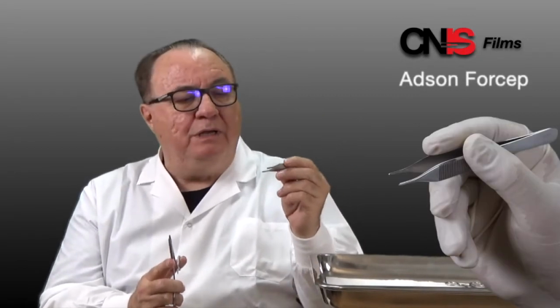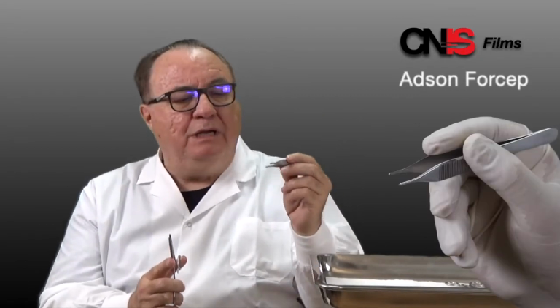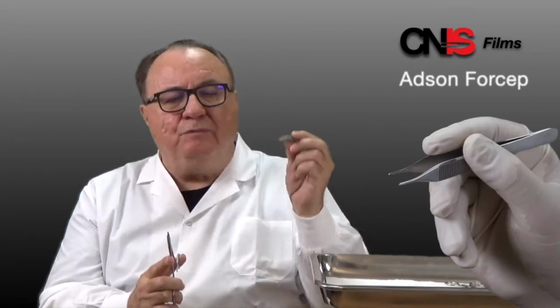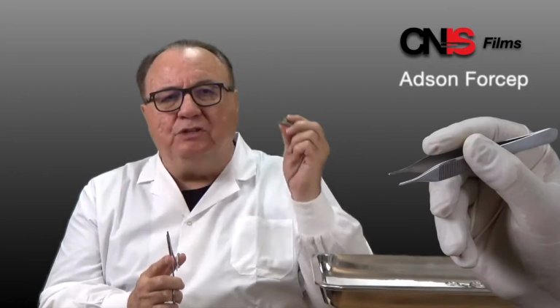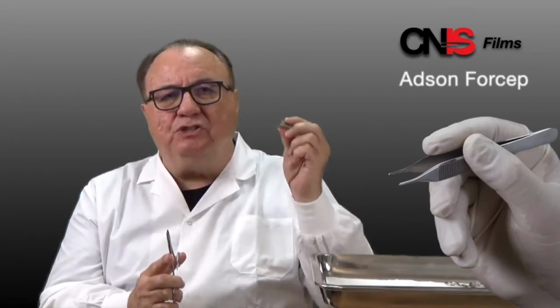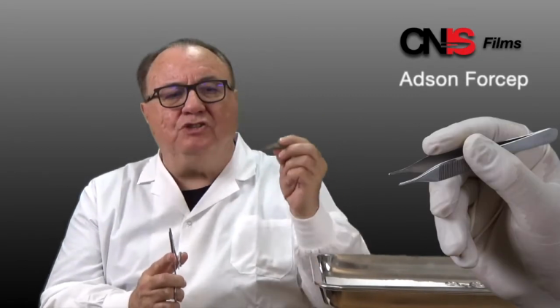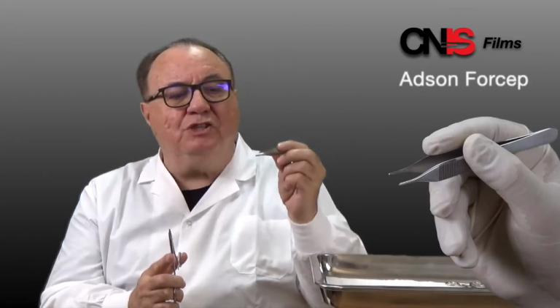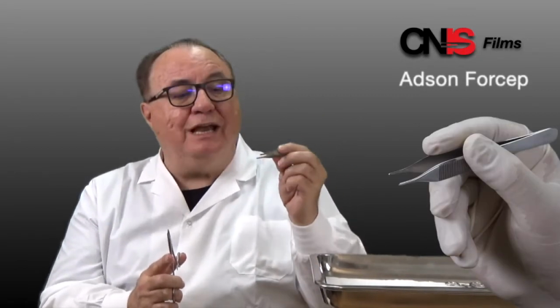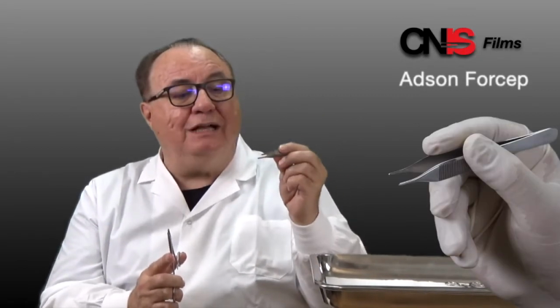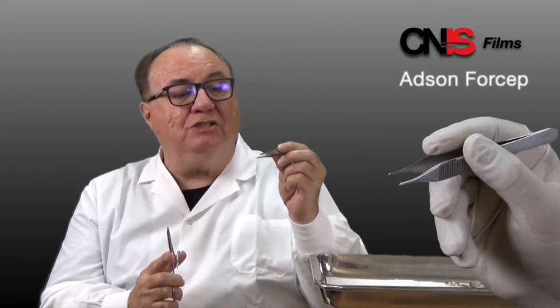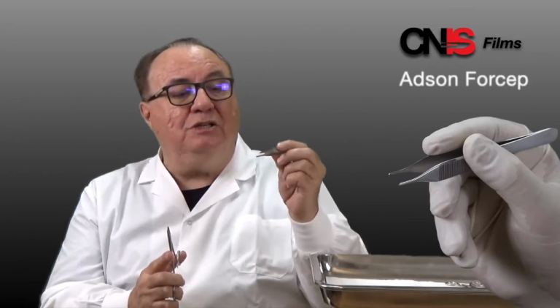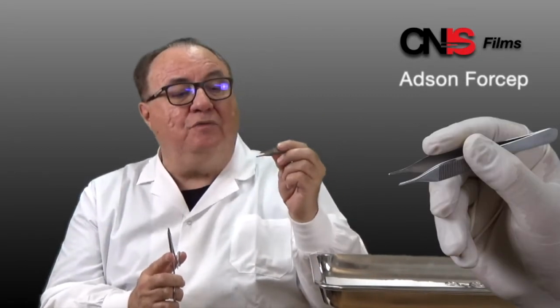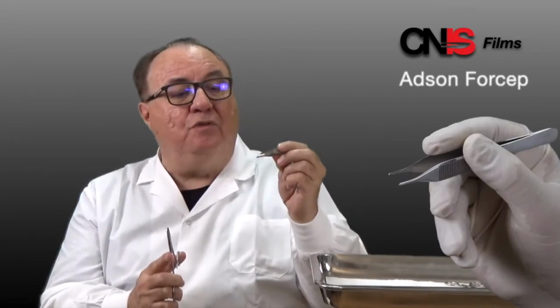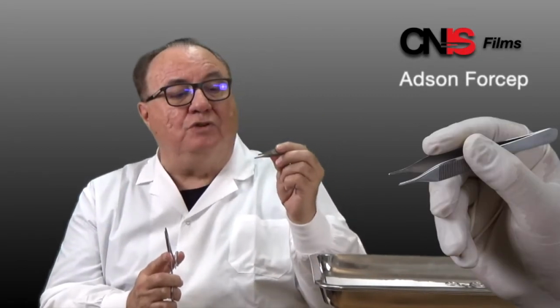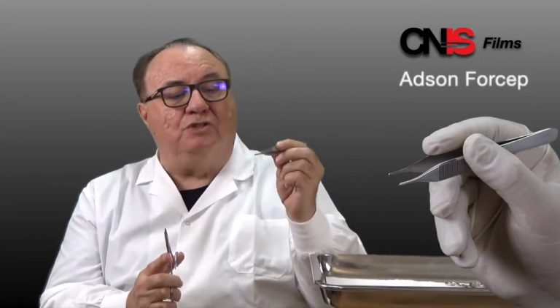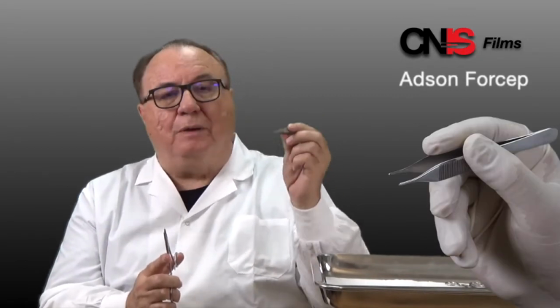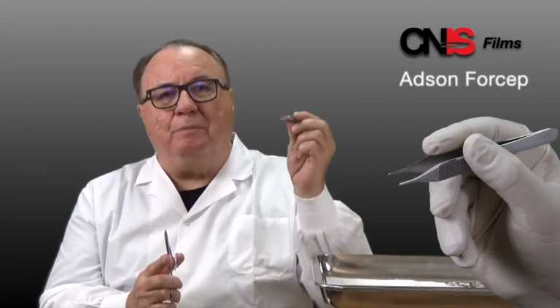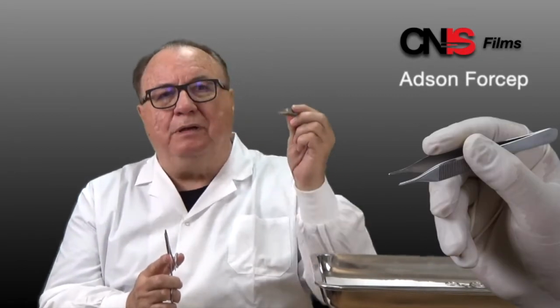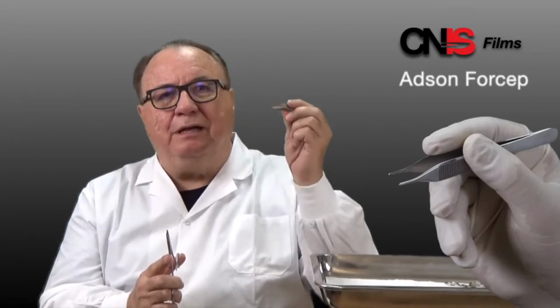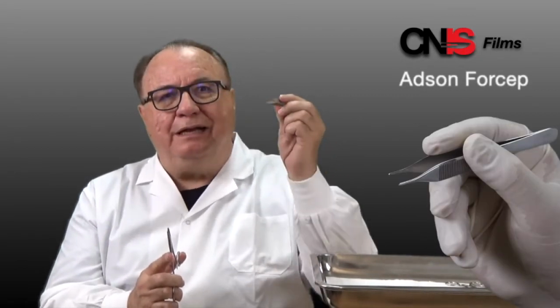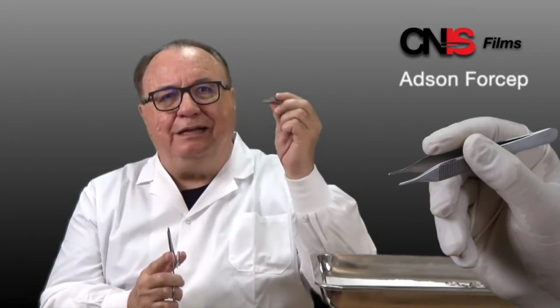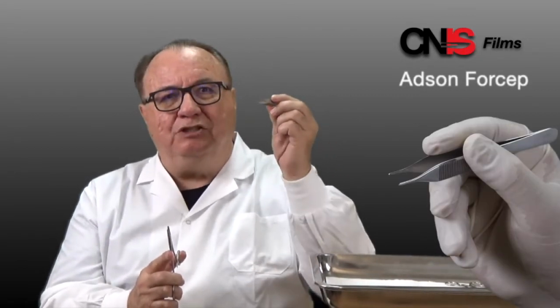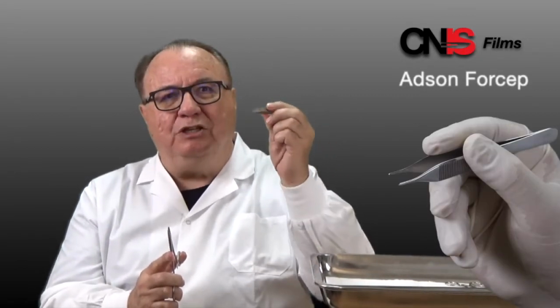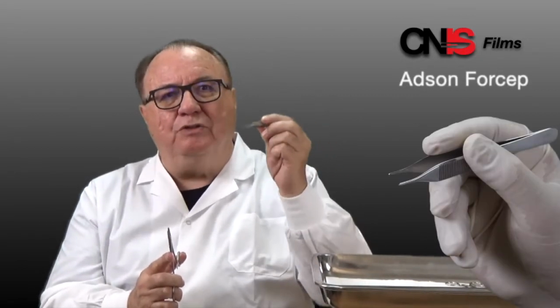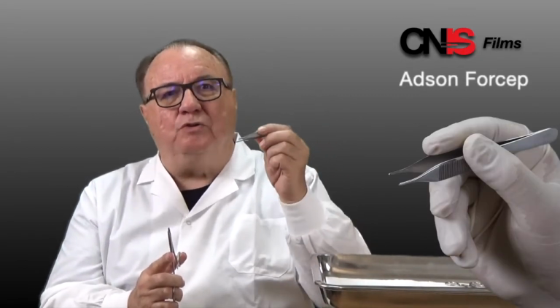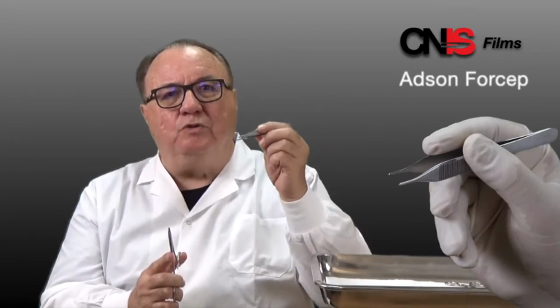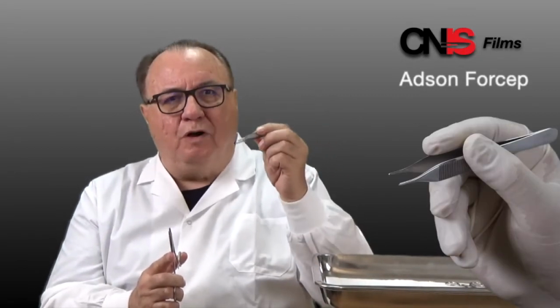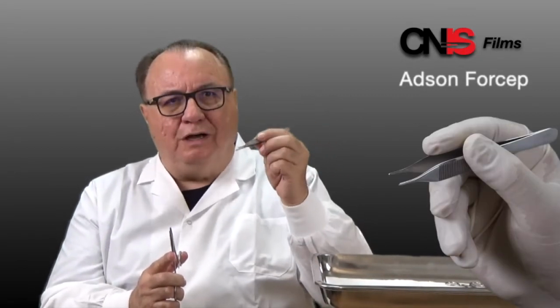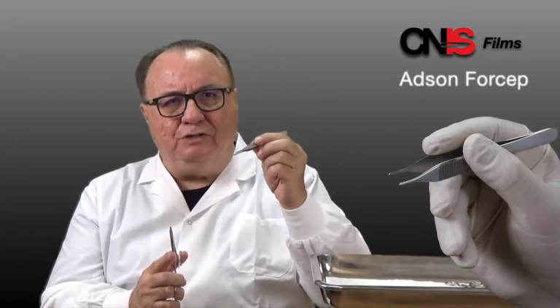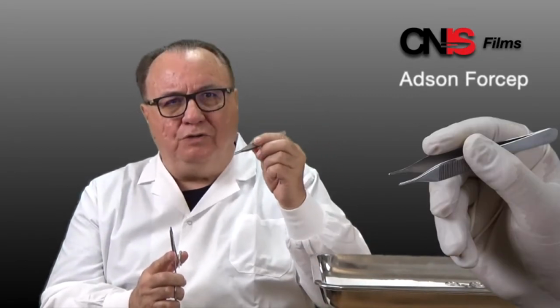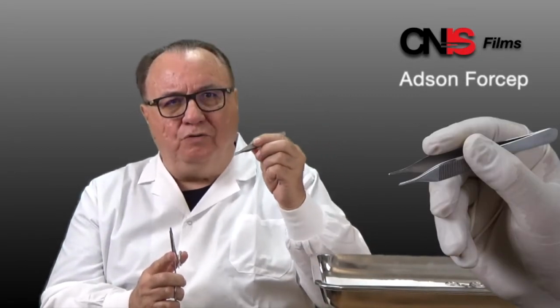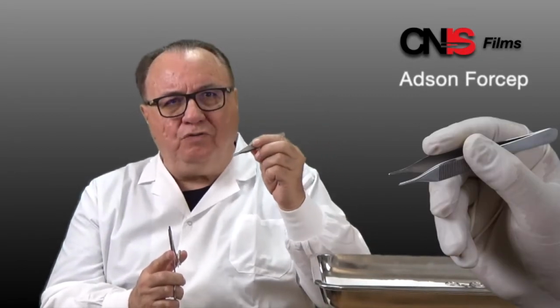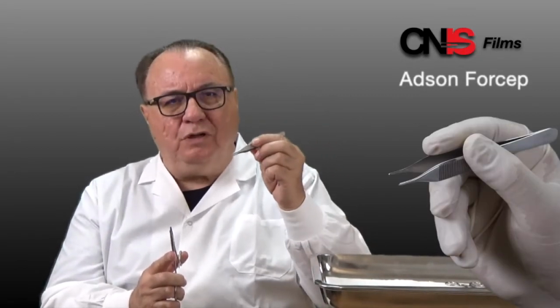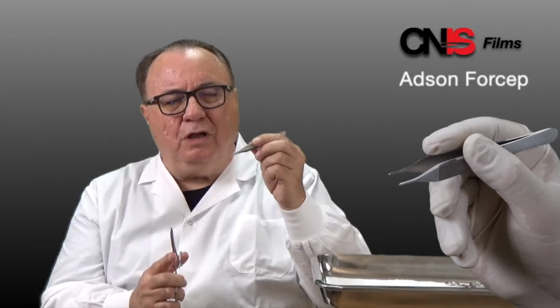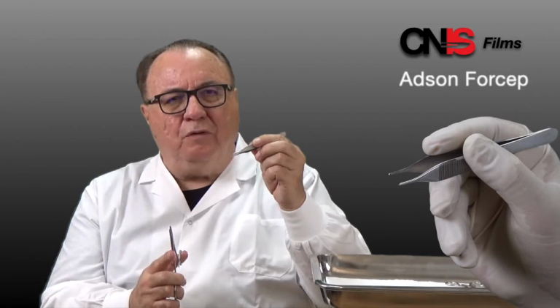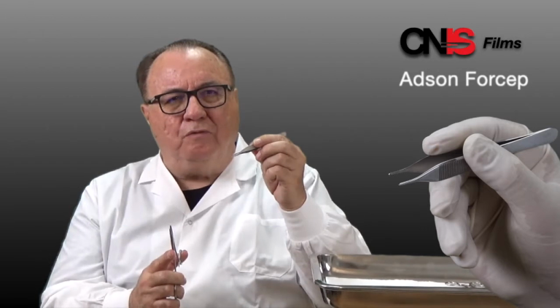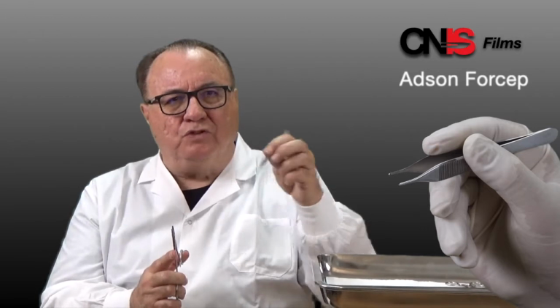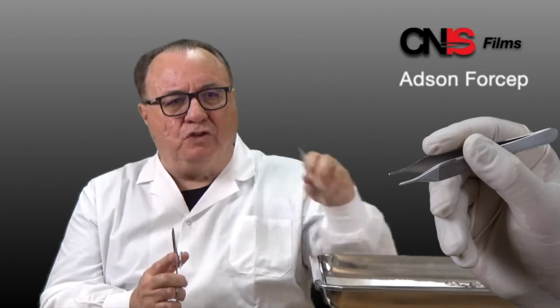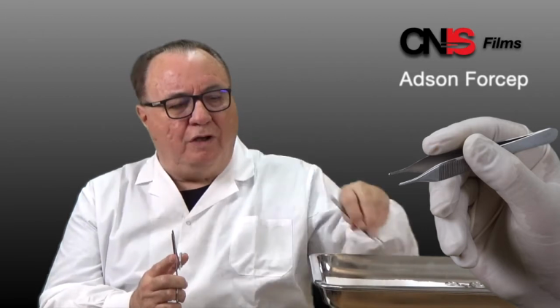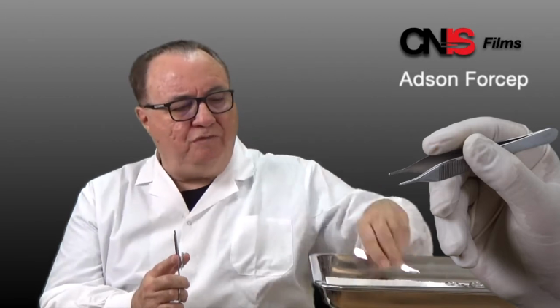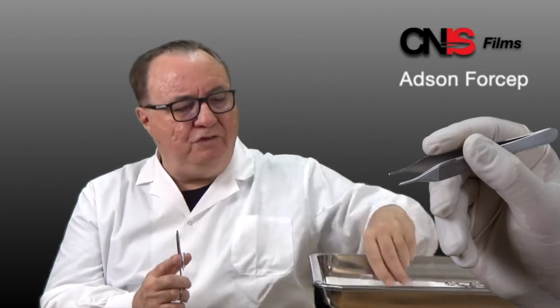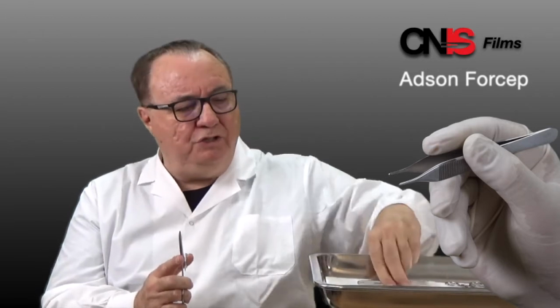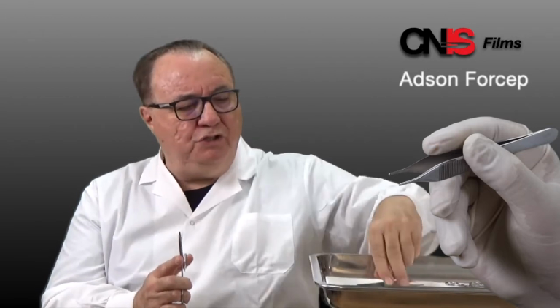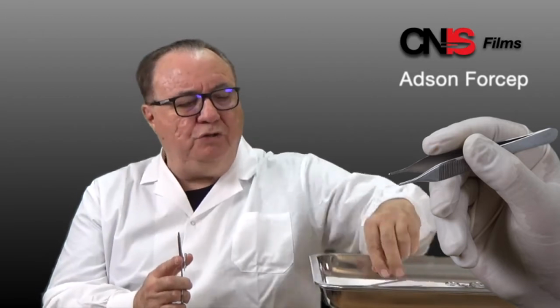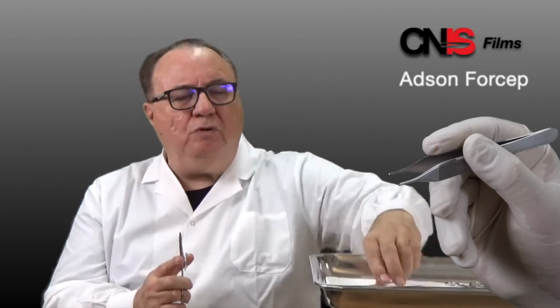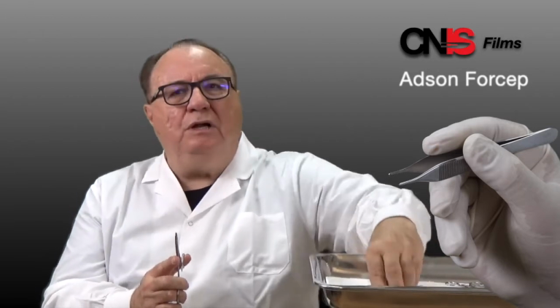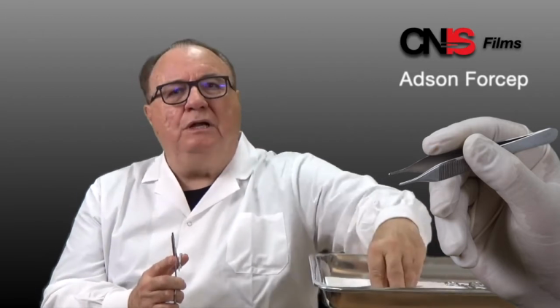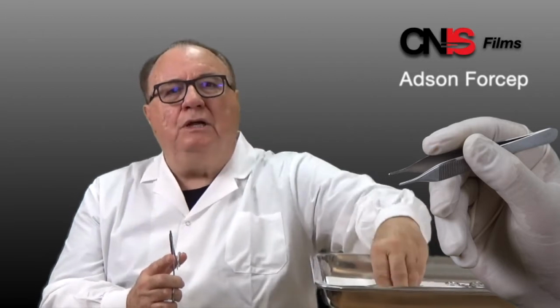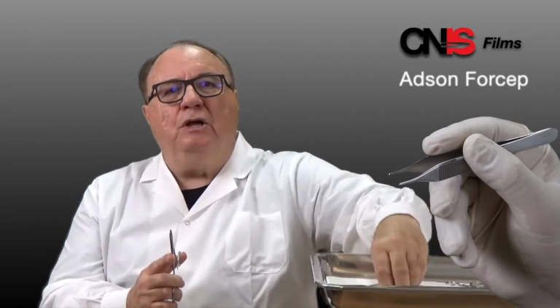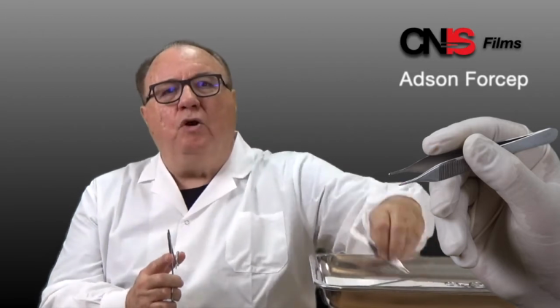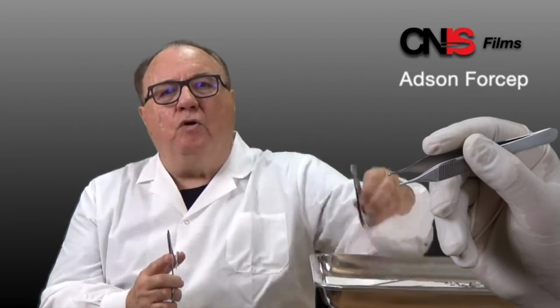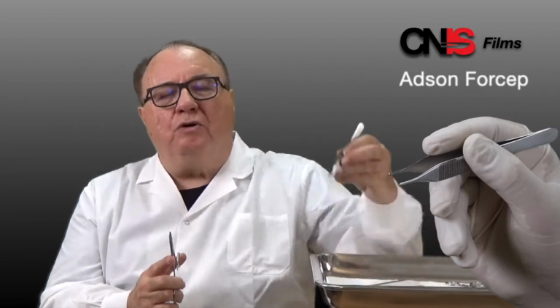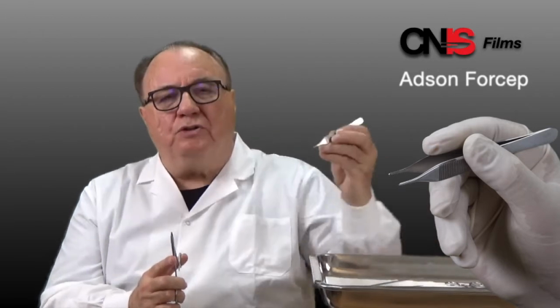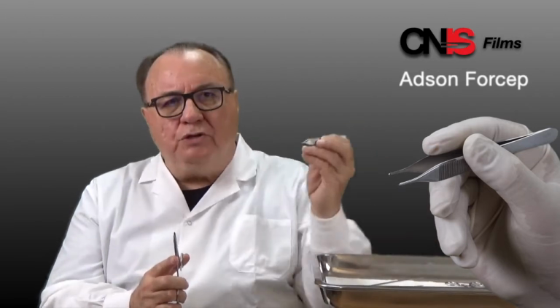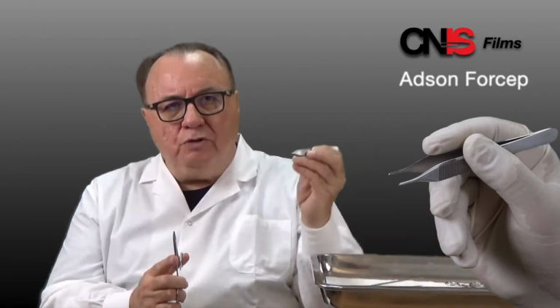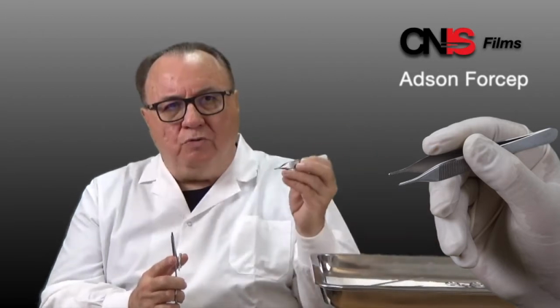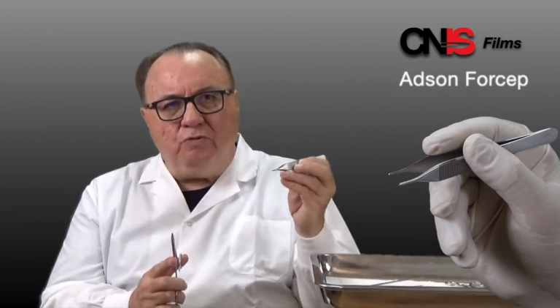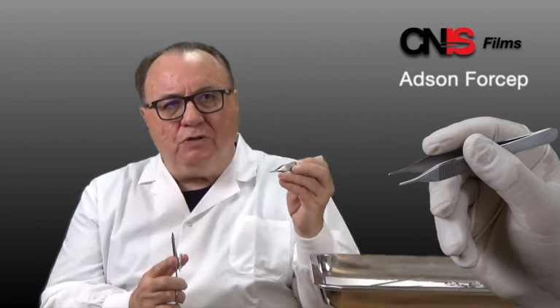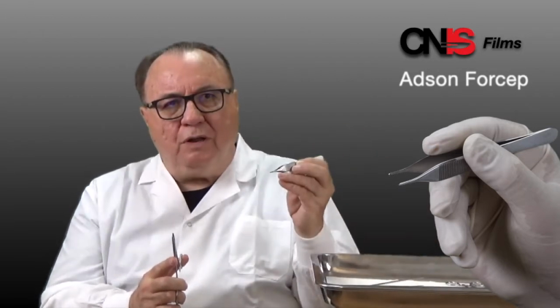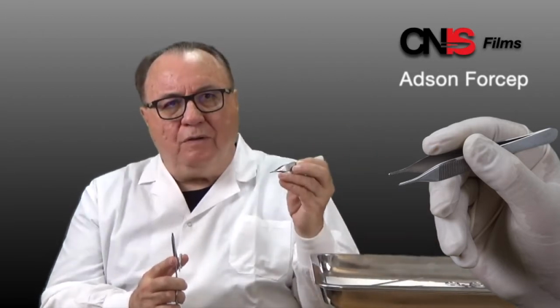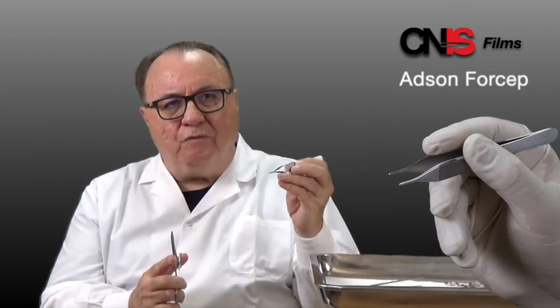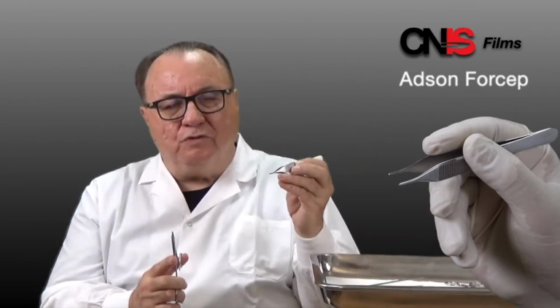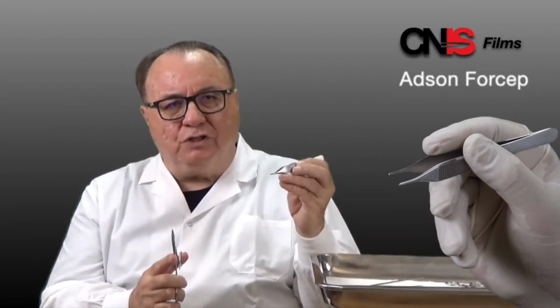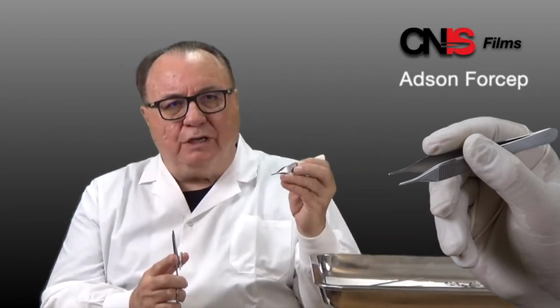This is the Watson forcep. It's either non-toothed for soft tissue or toothed for skin.